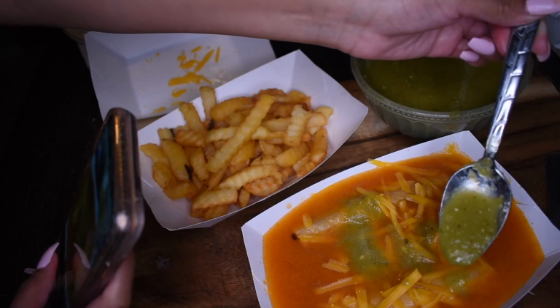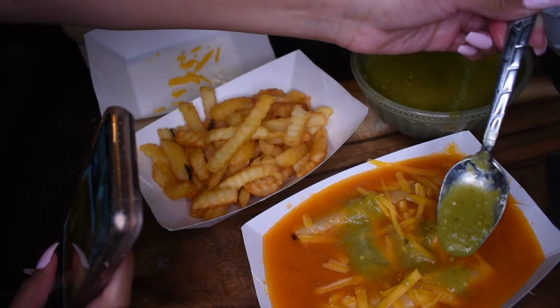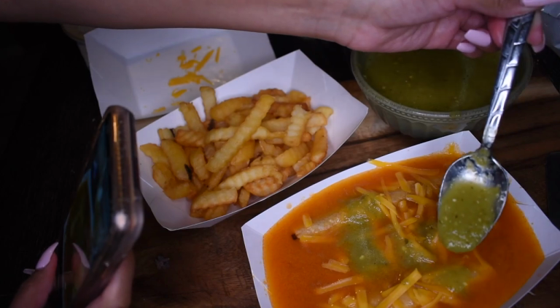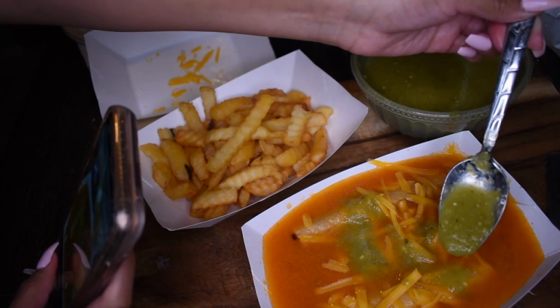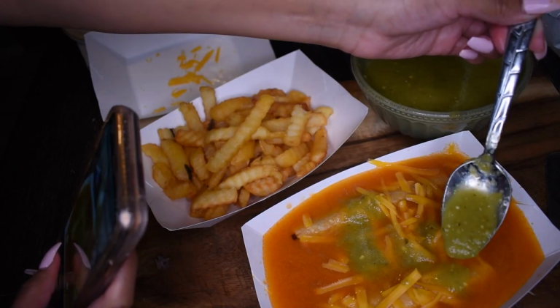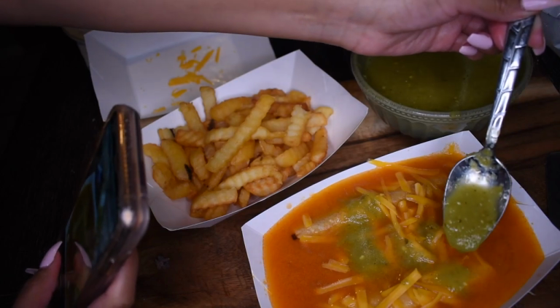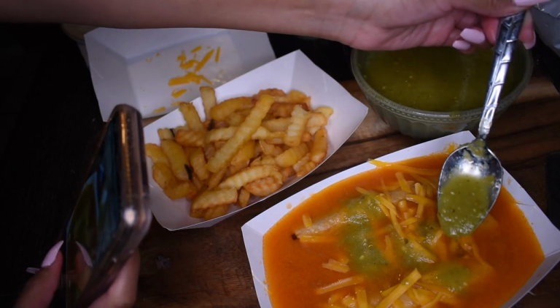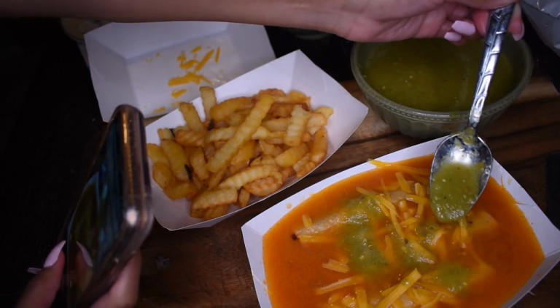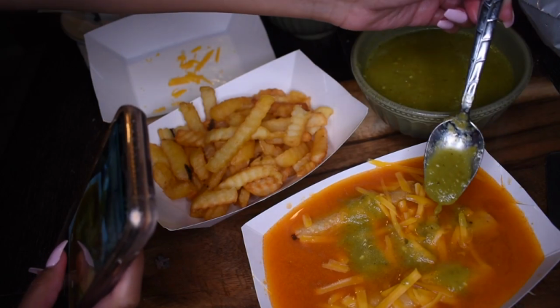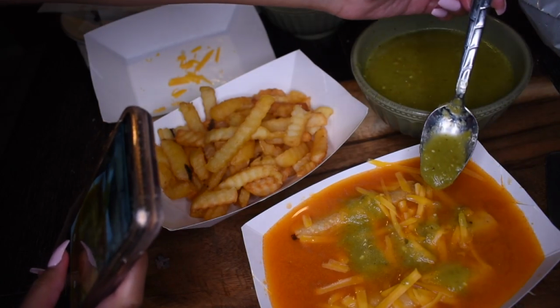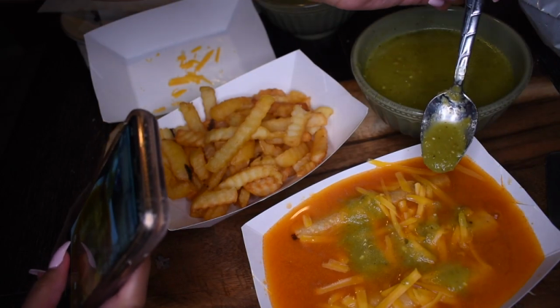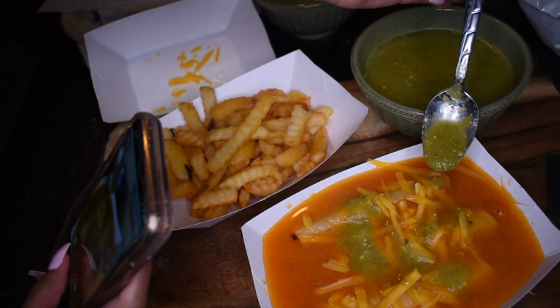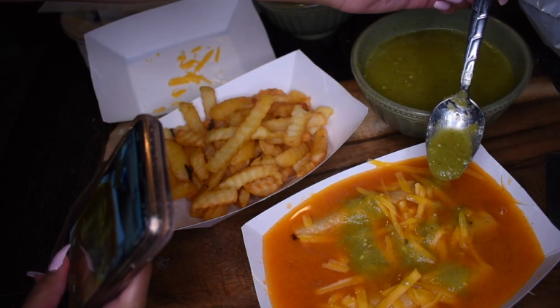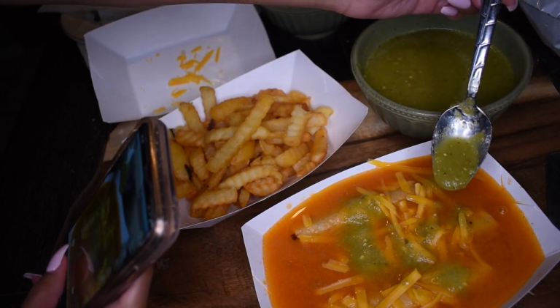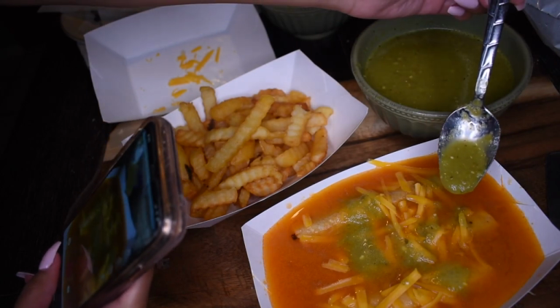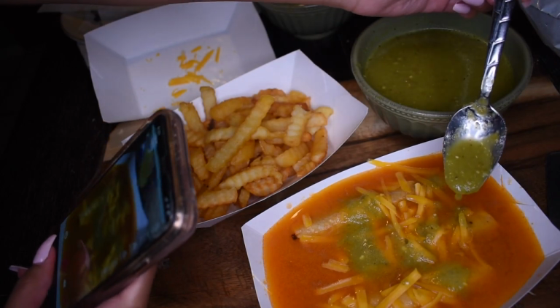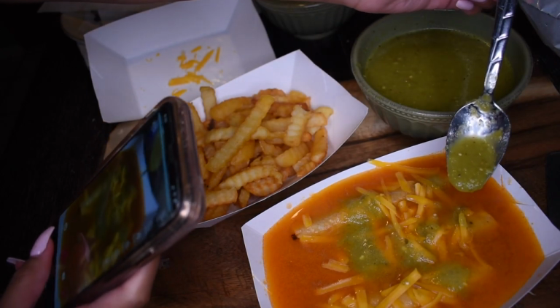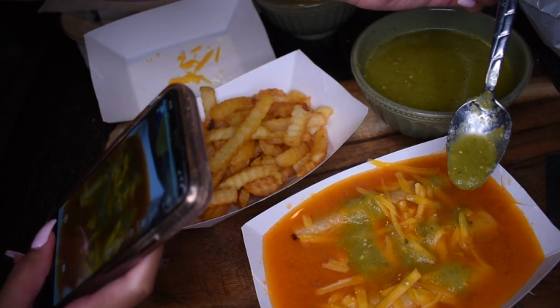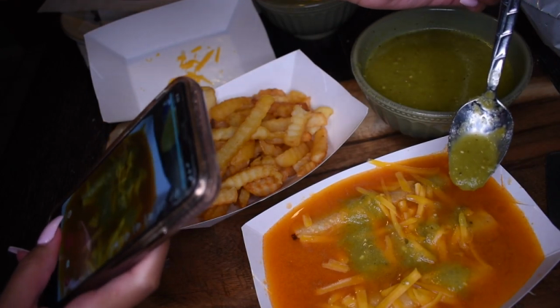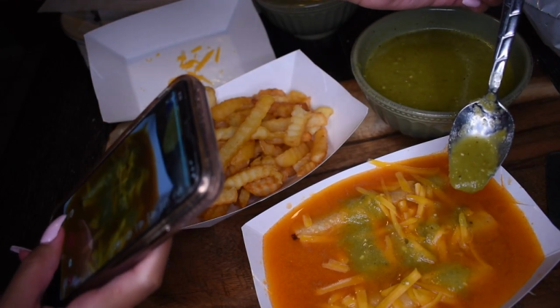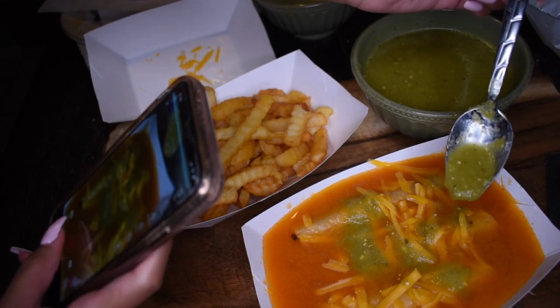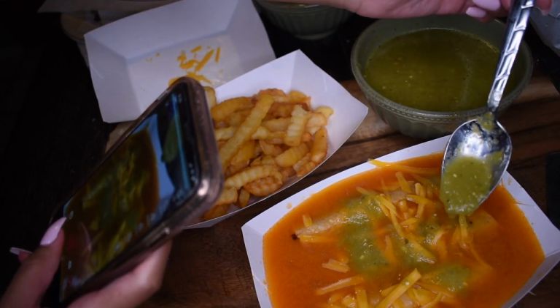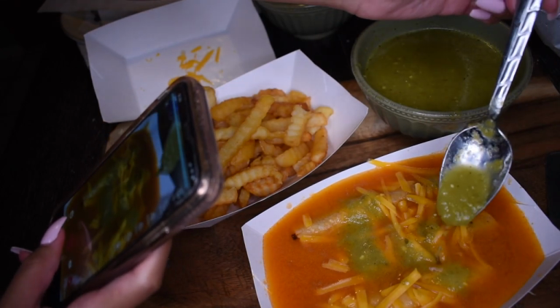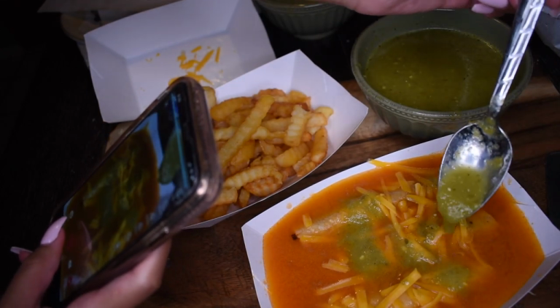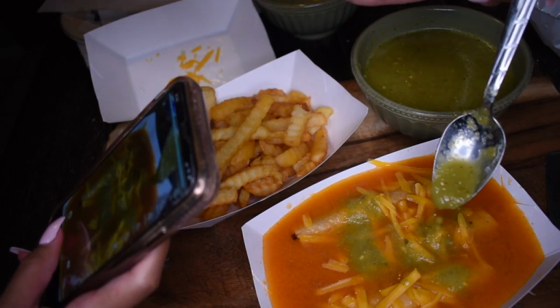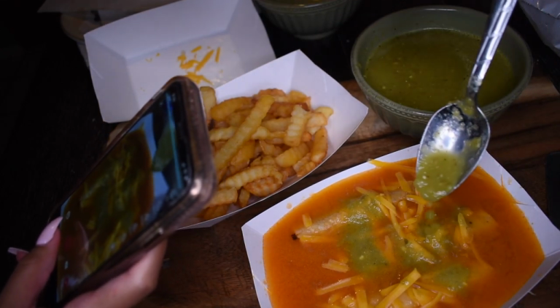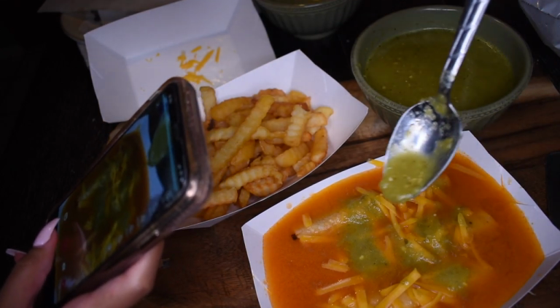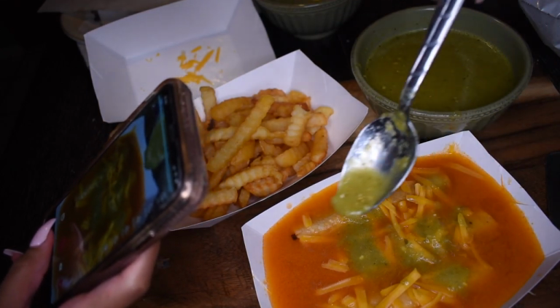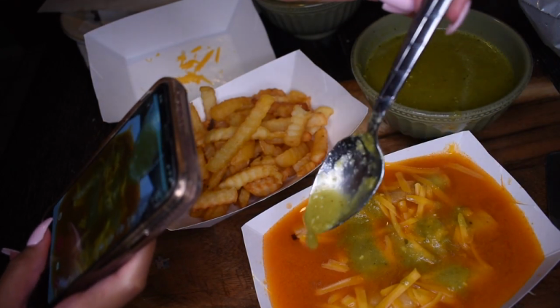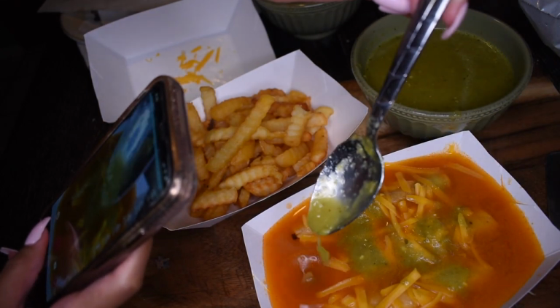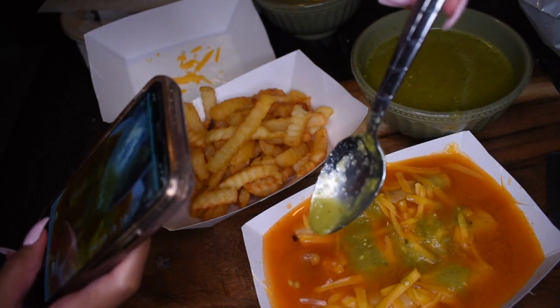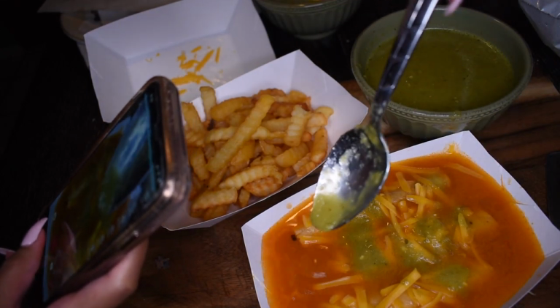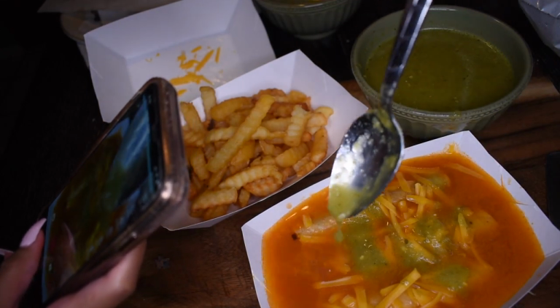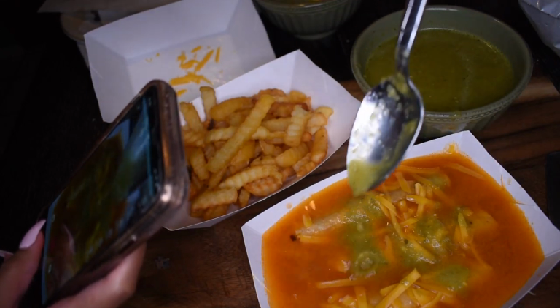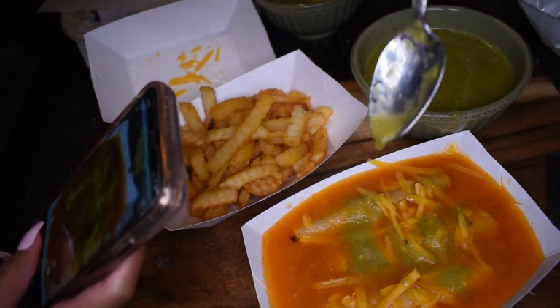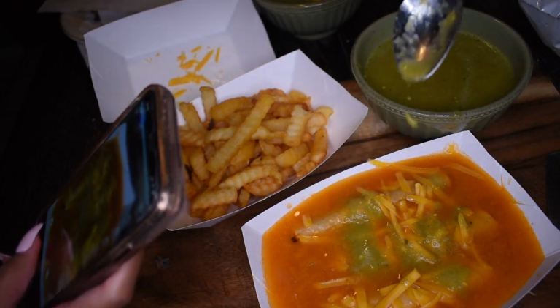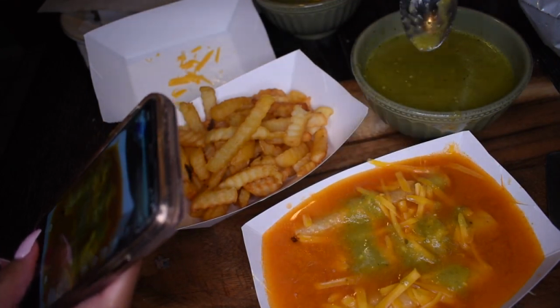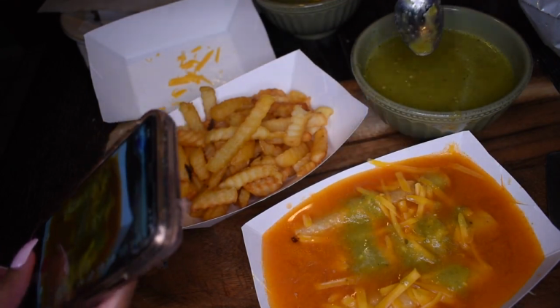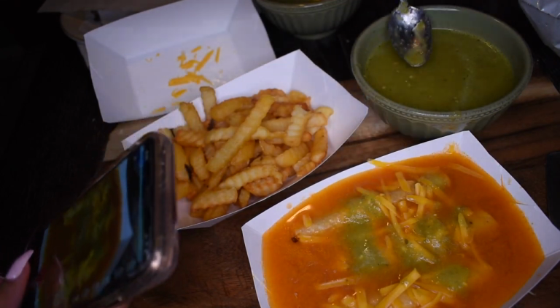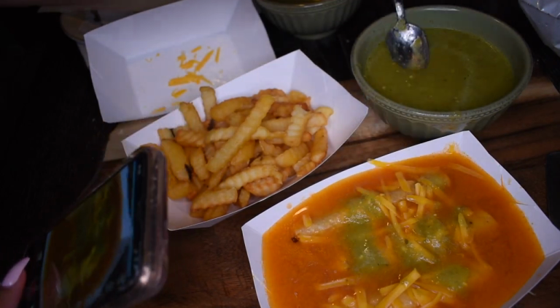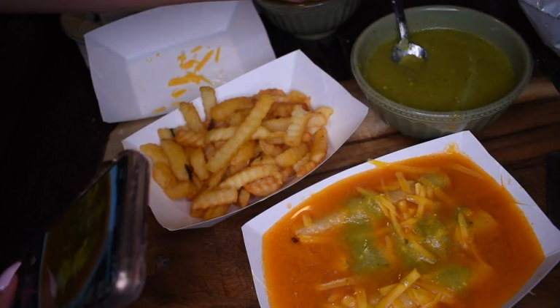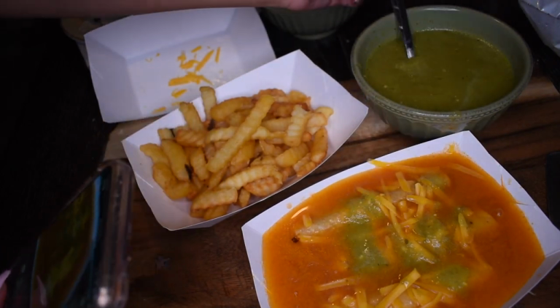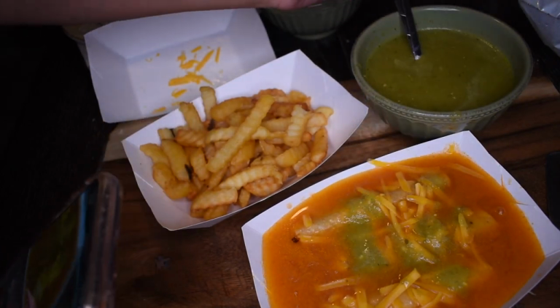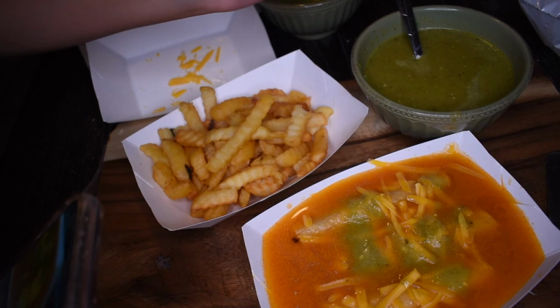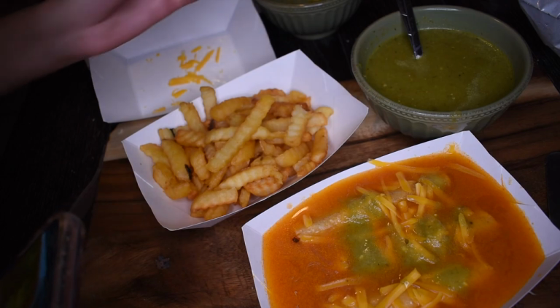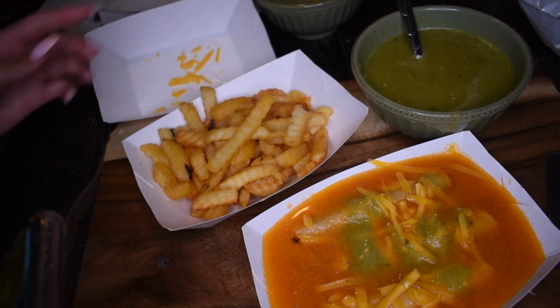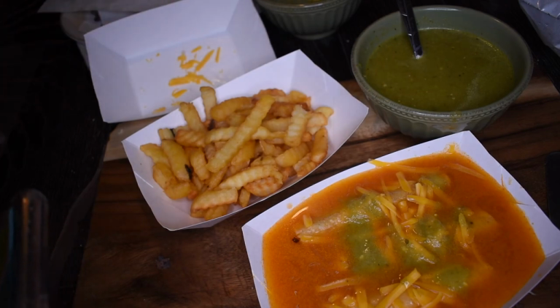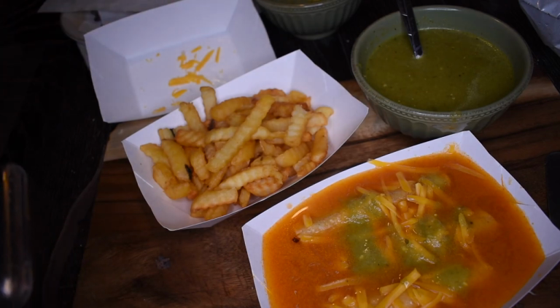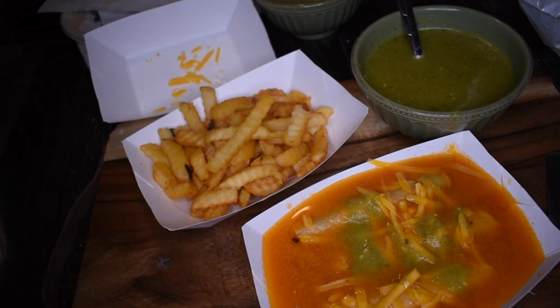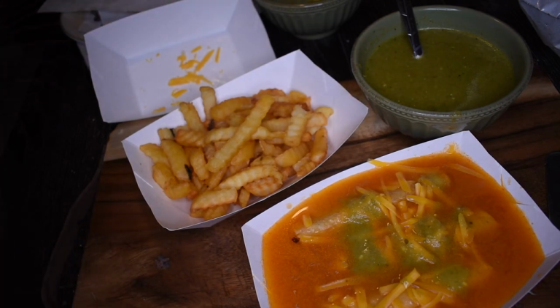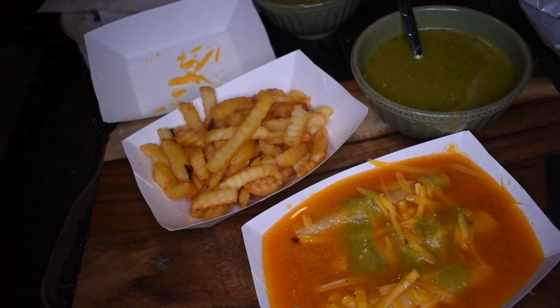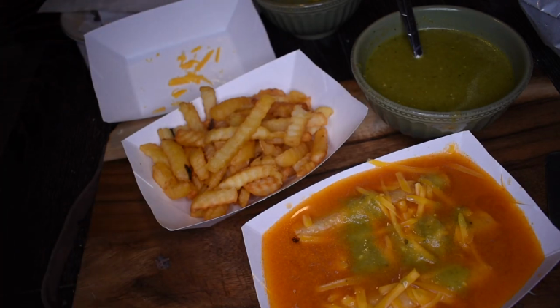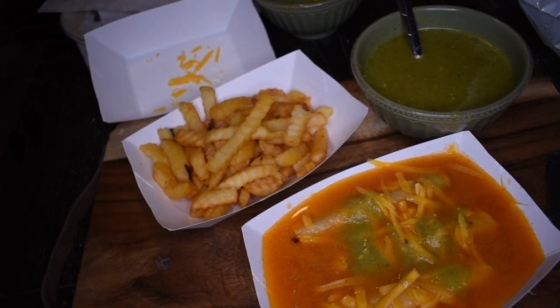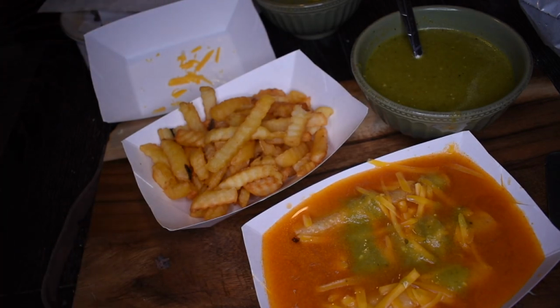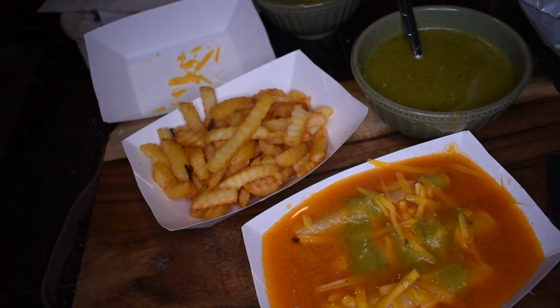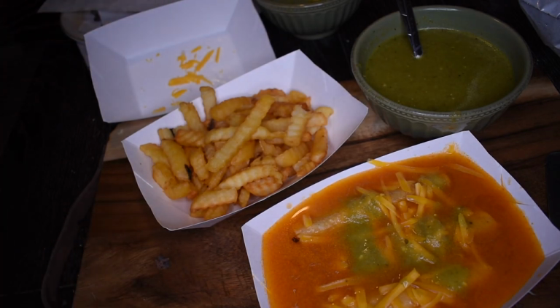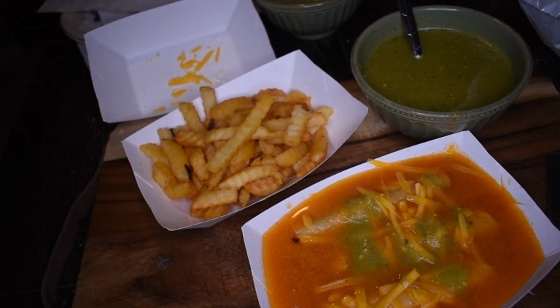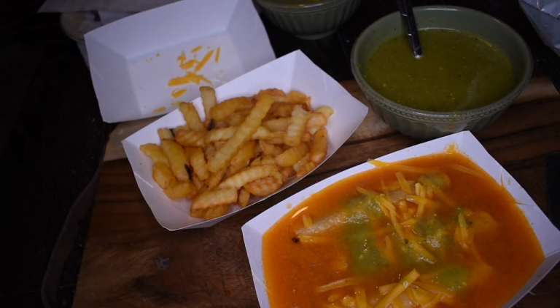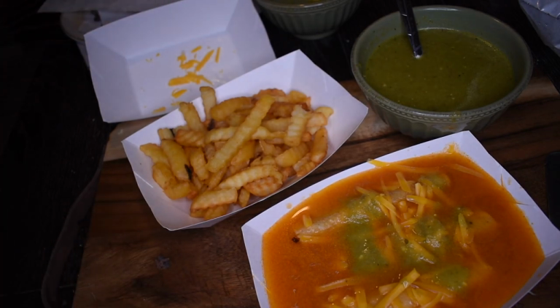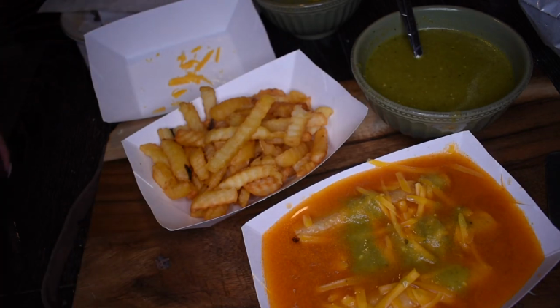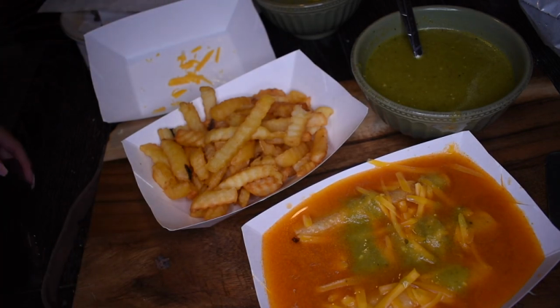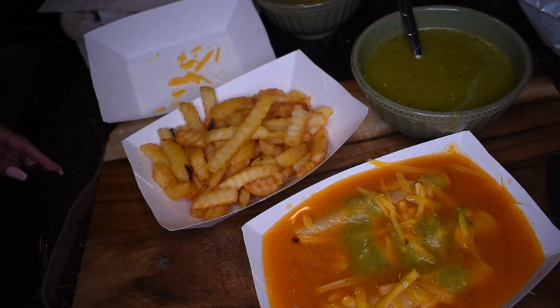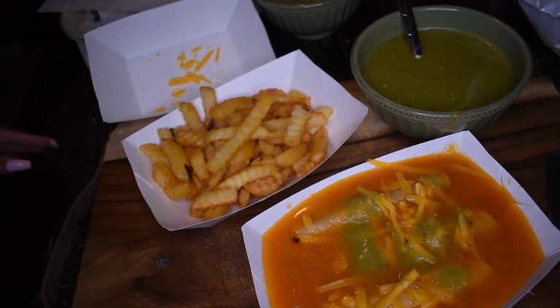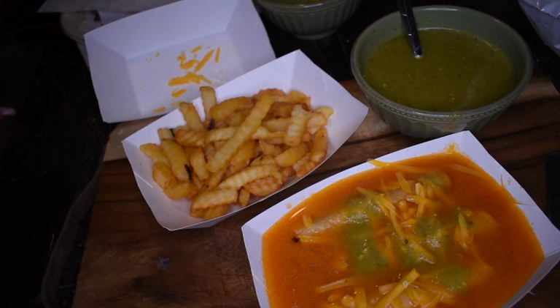Hey guys, what's up? I'm going to show you how to make Chico's Tacos at home, which is basically real tacos in a tomato sauce and salsa.